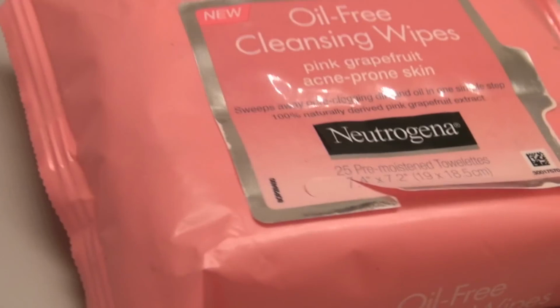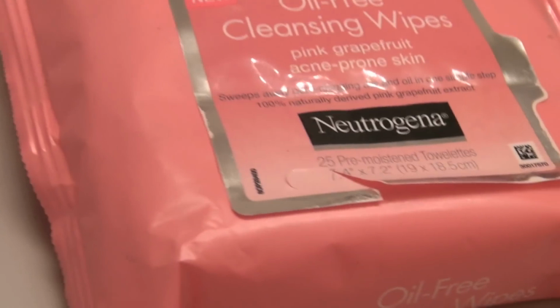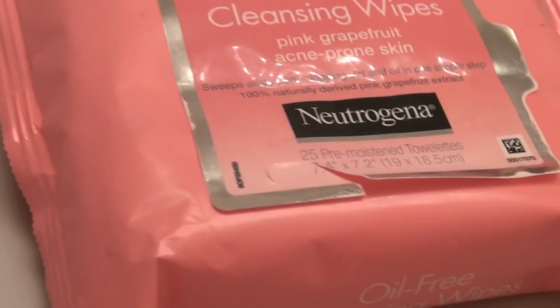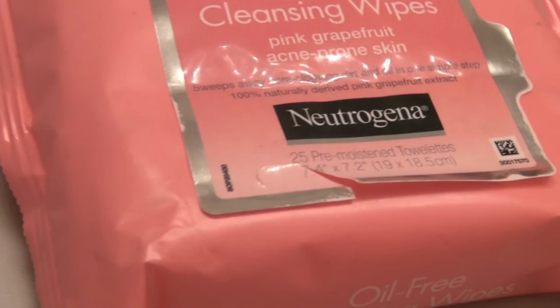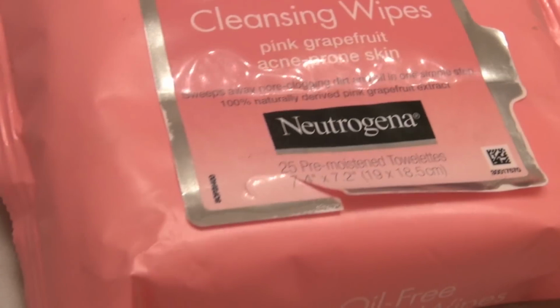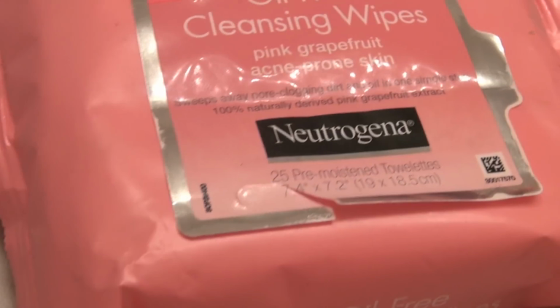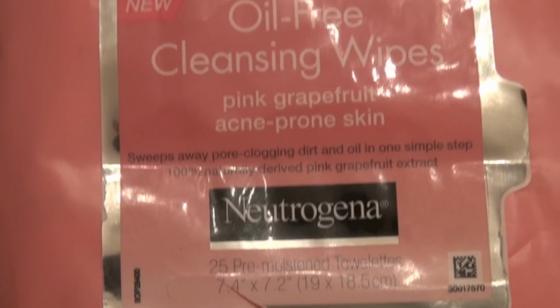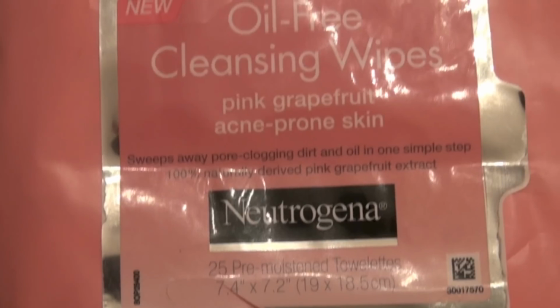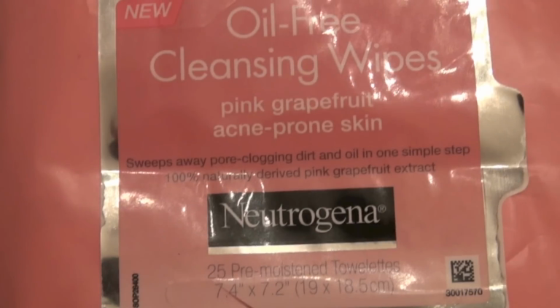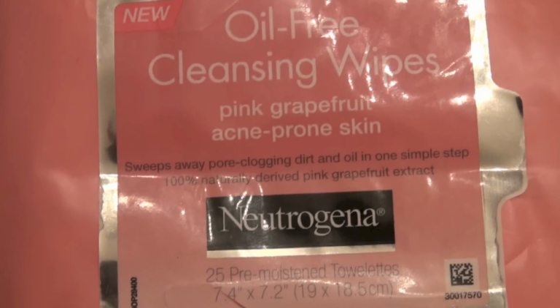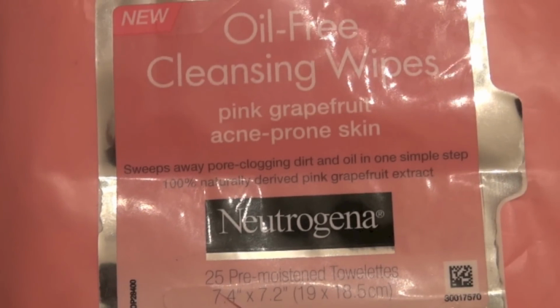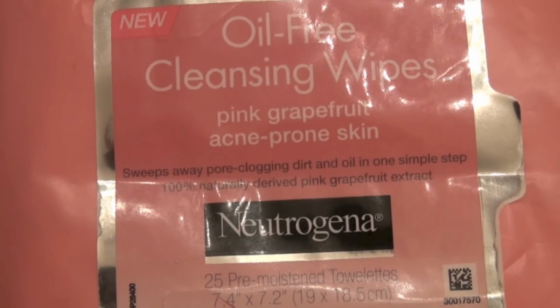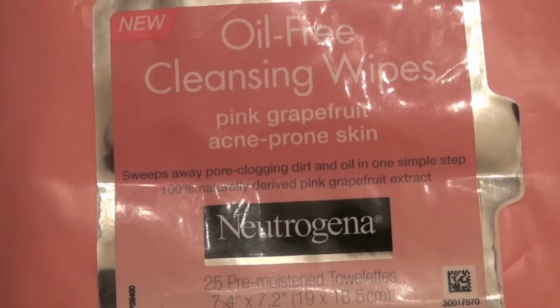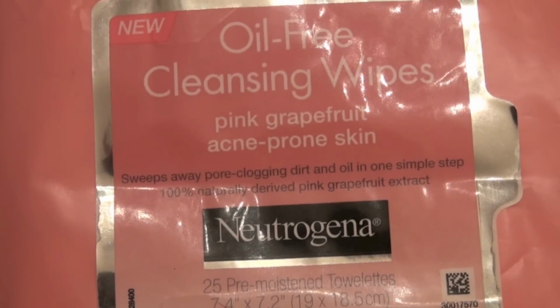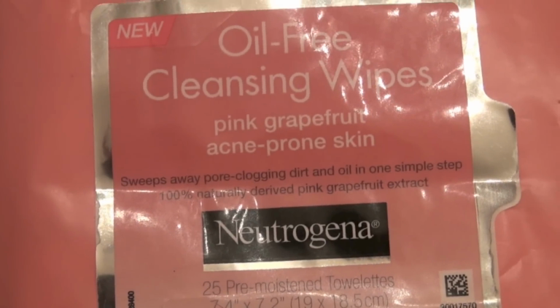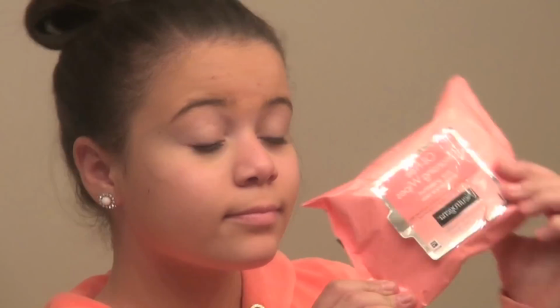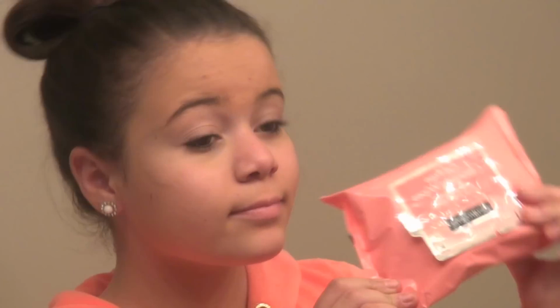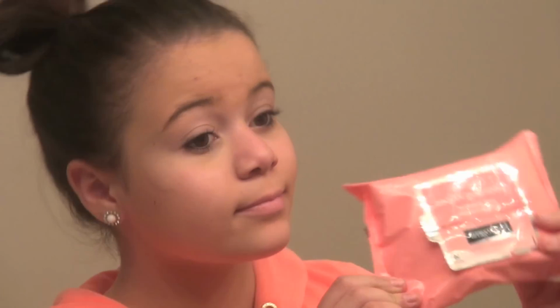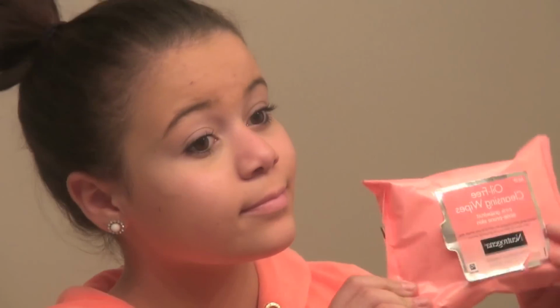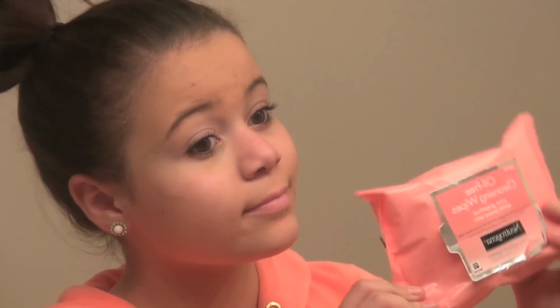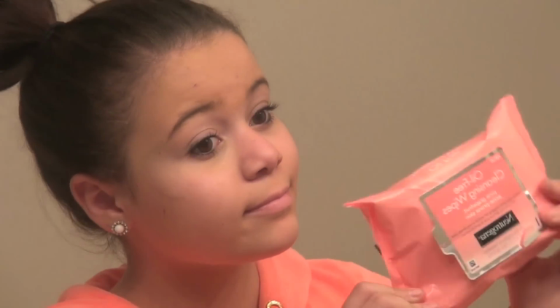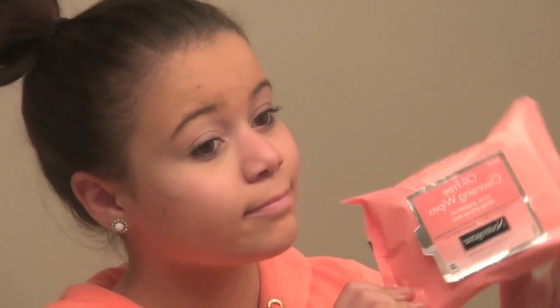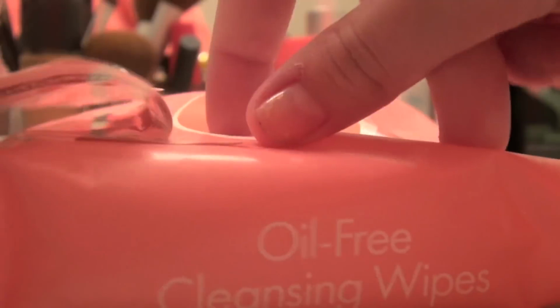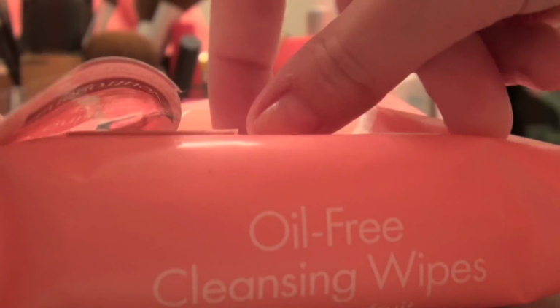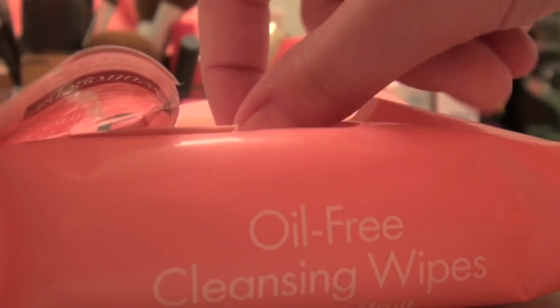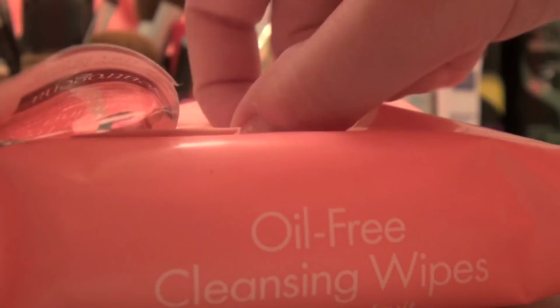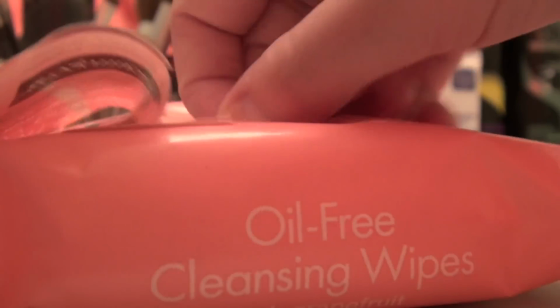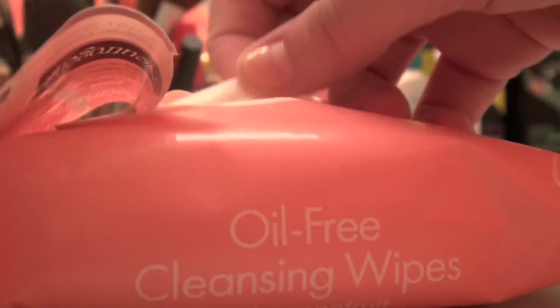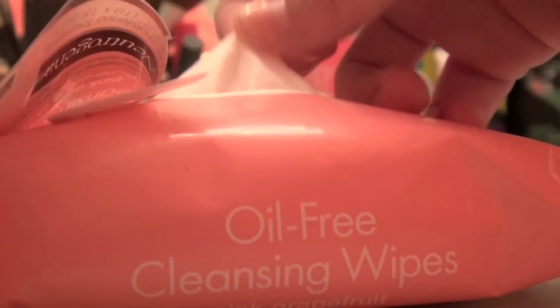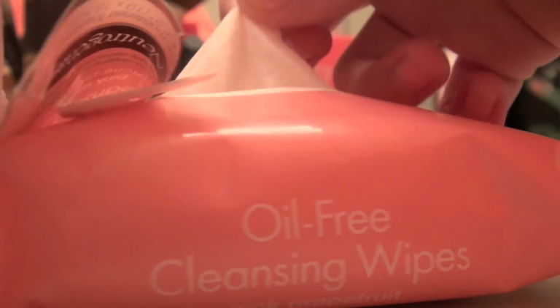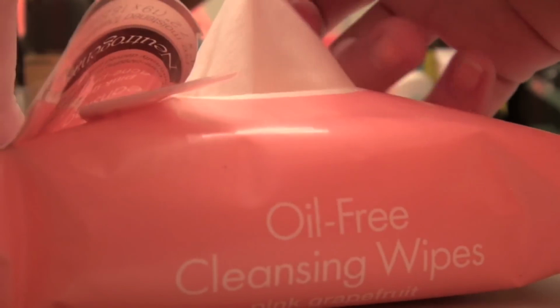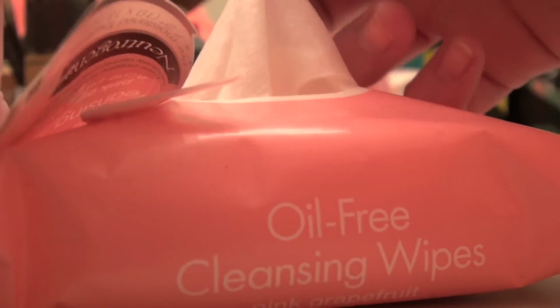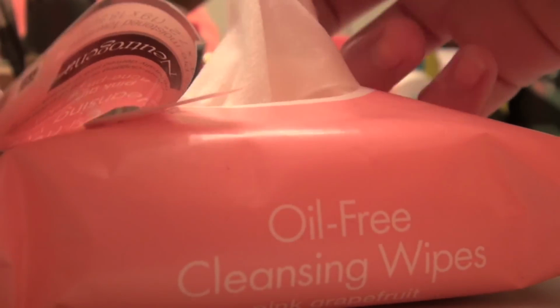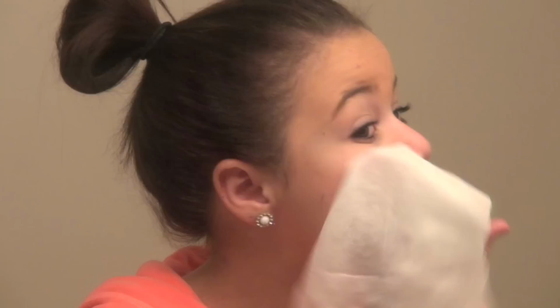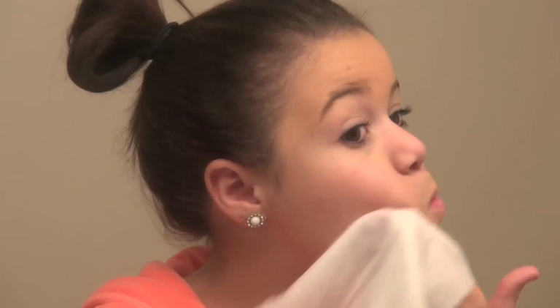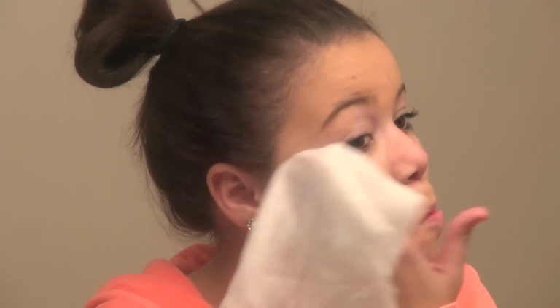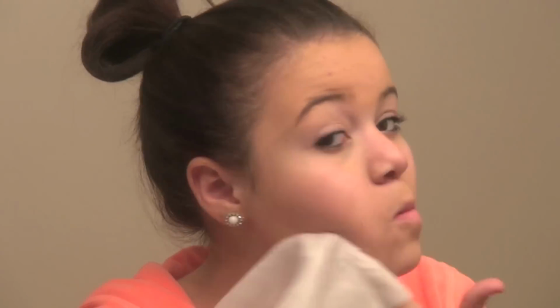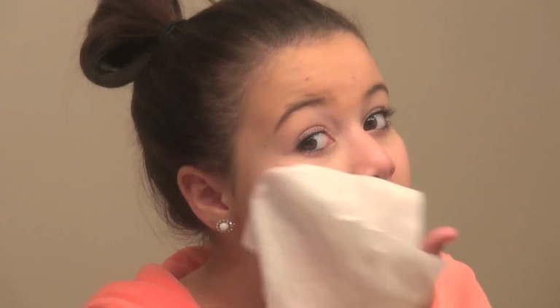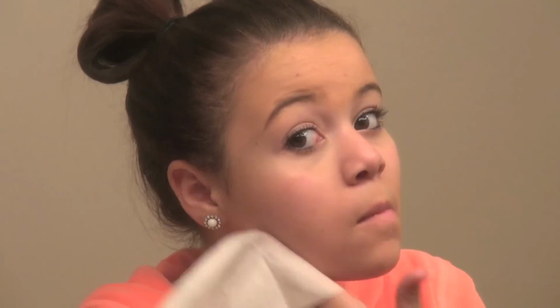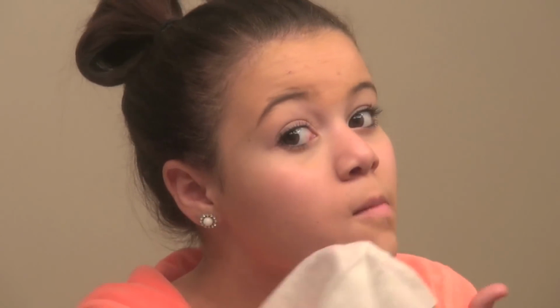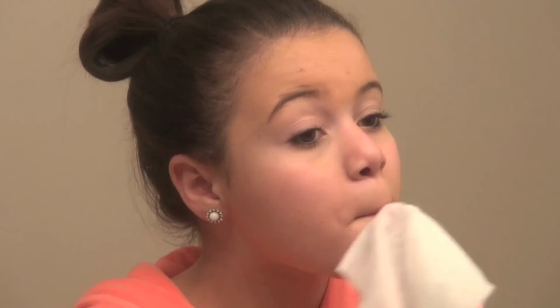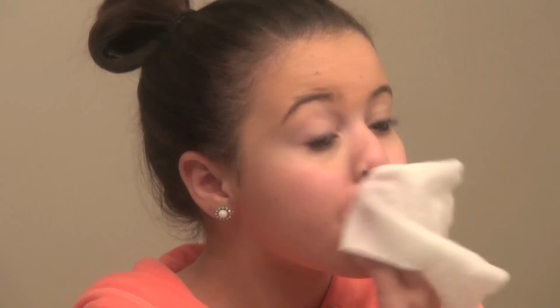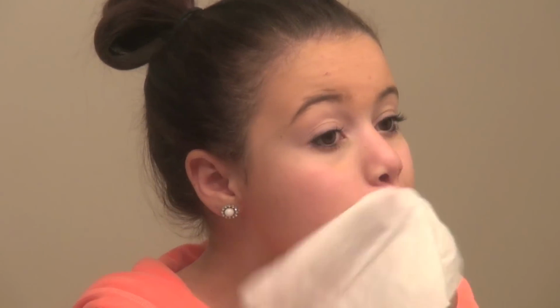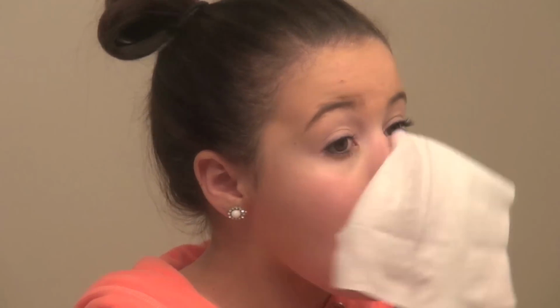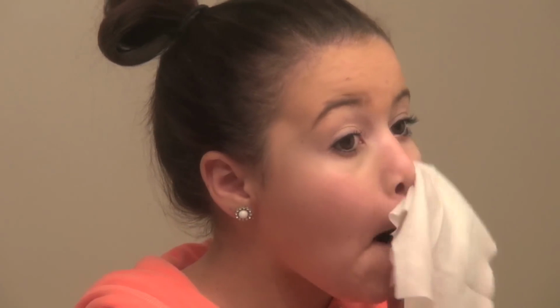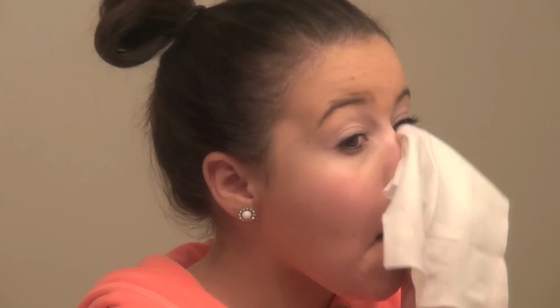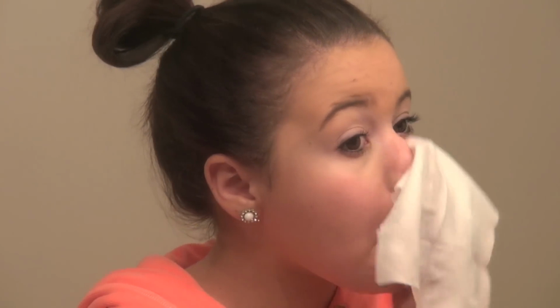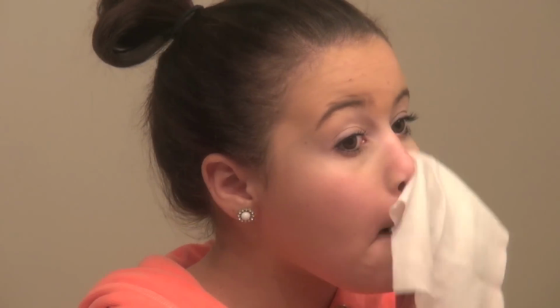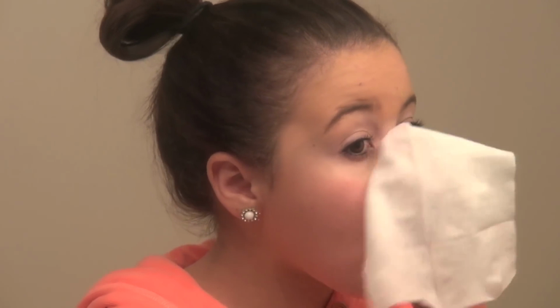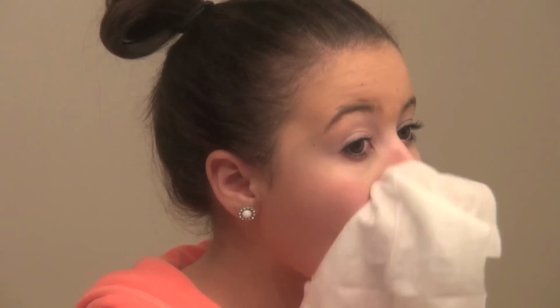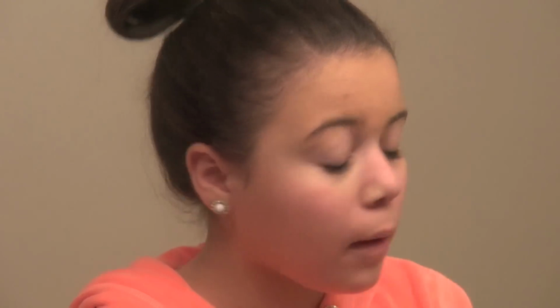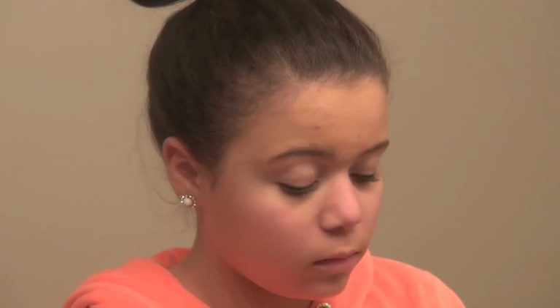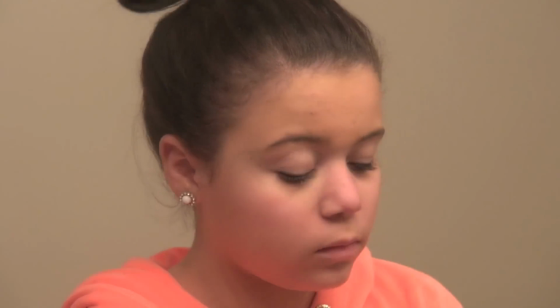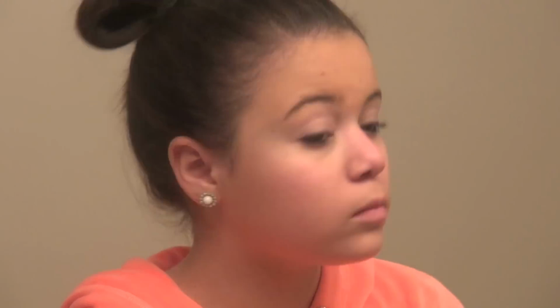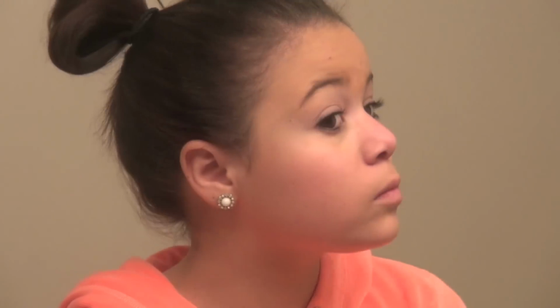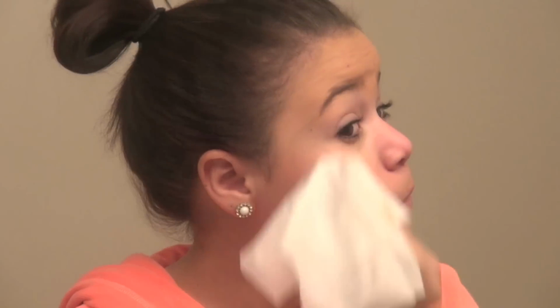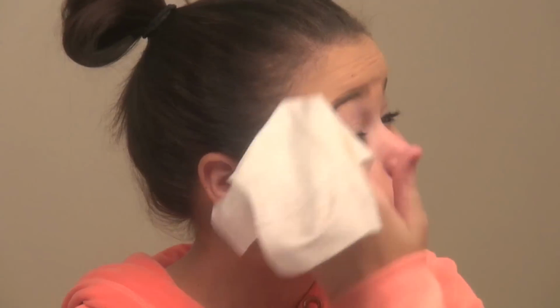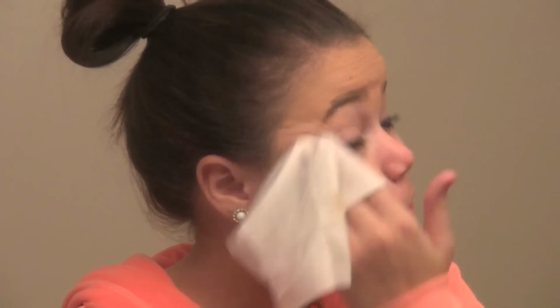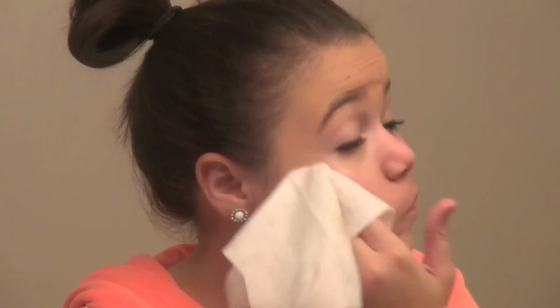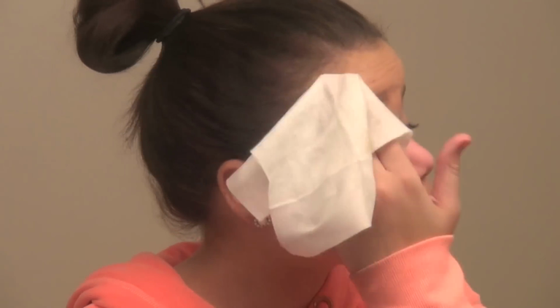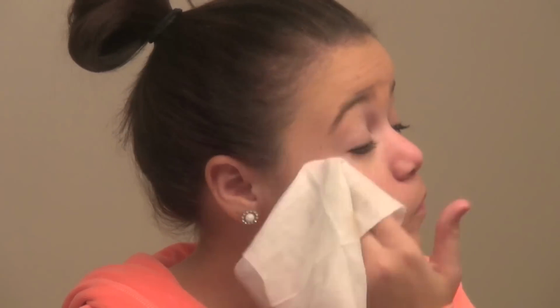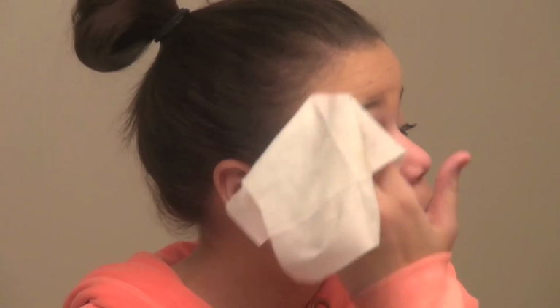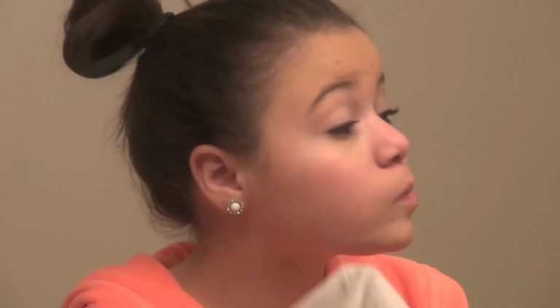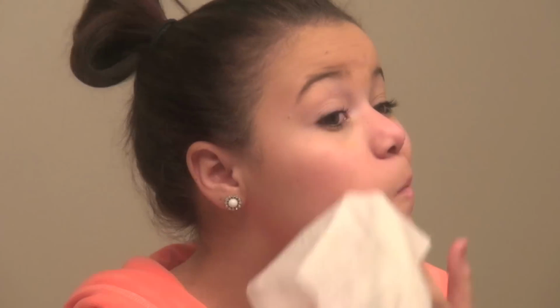Now I'm taking my Oil-Free Cleansing Wipes and I use that to take off my face makeup.